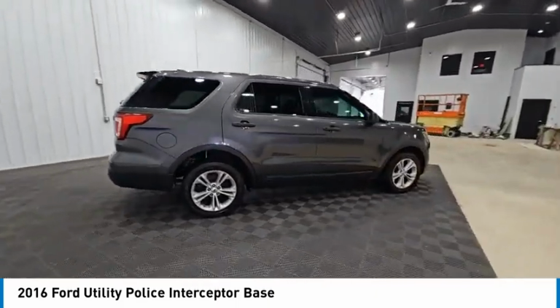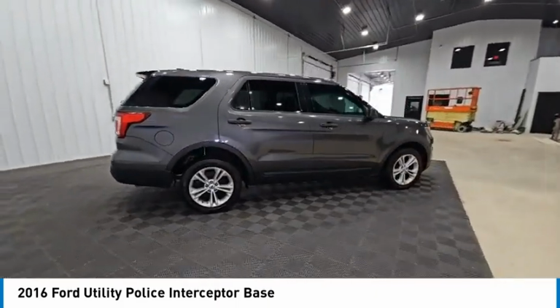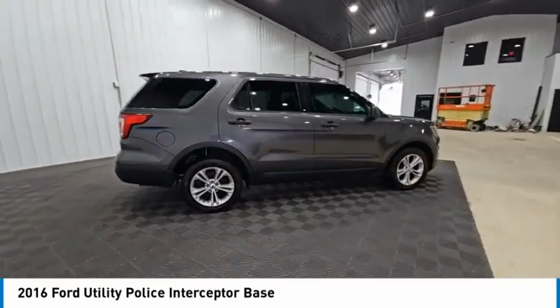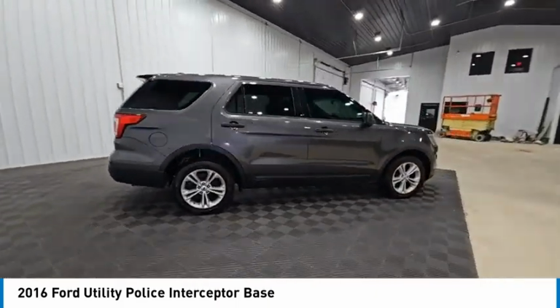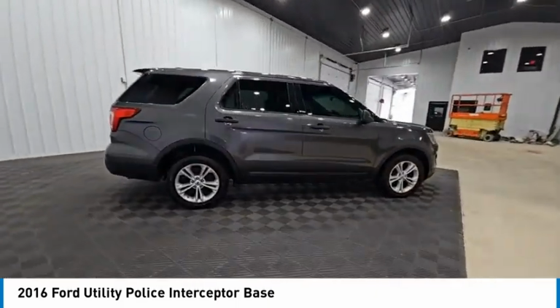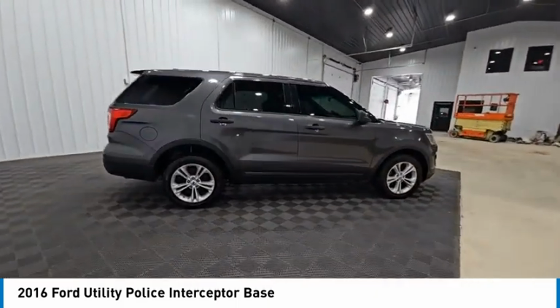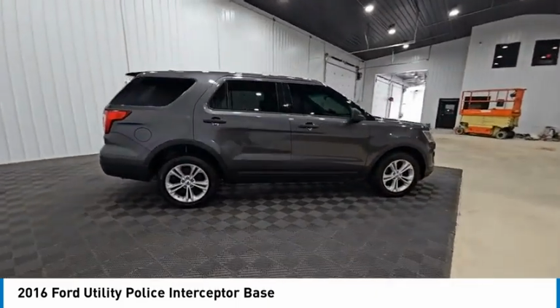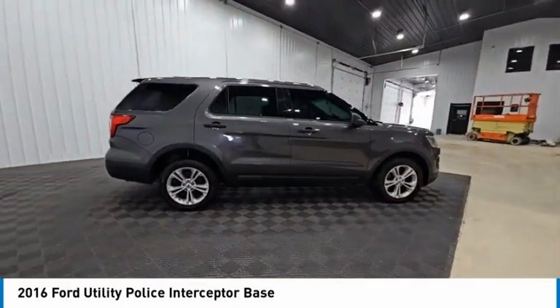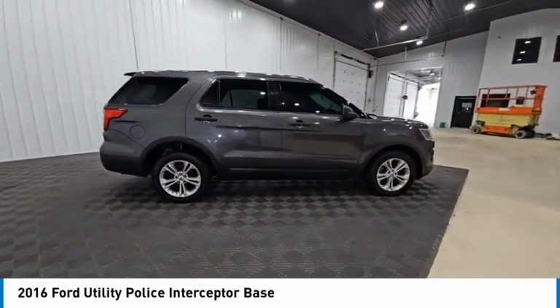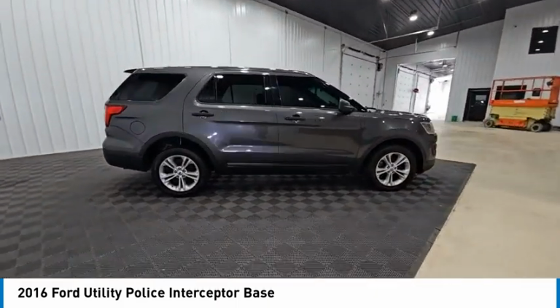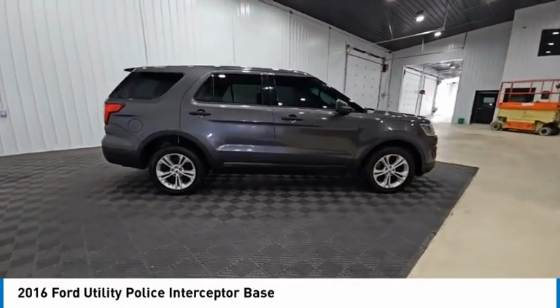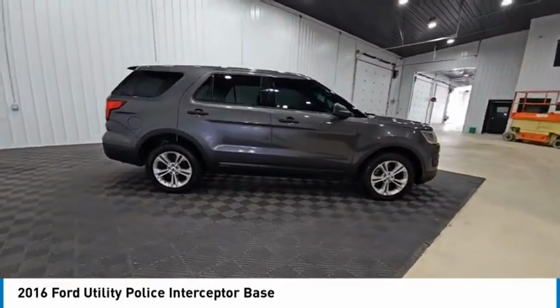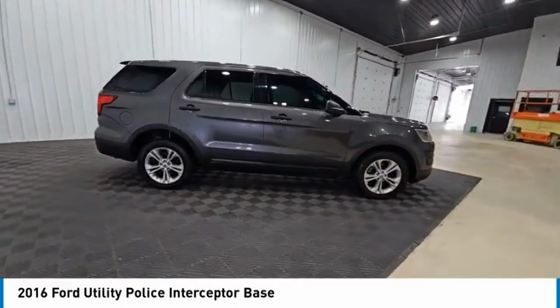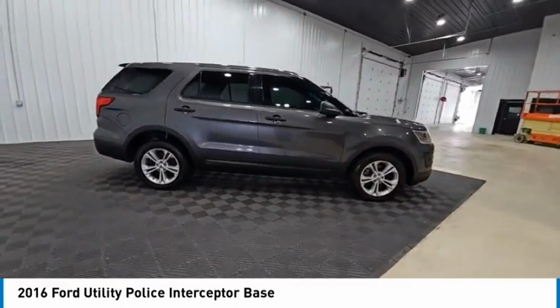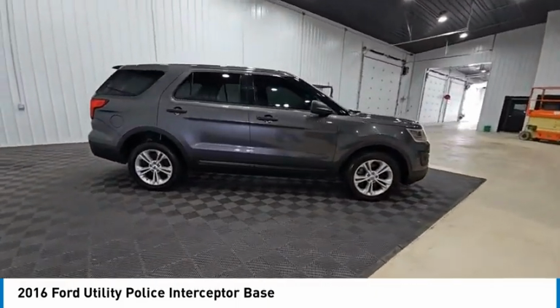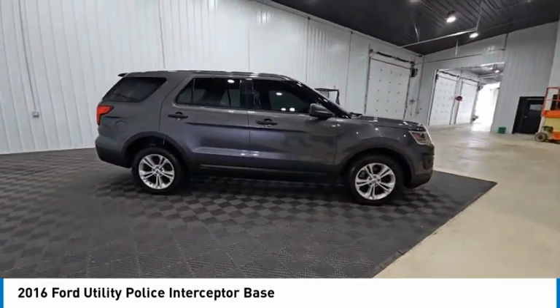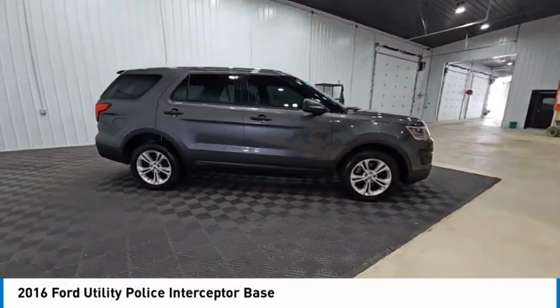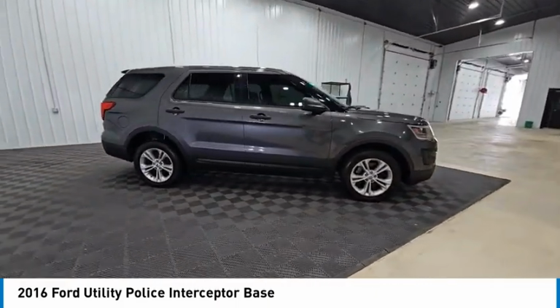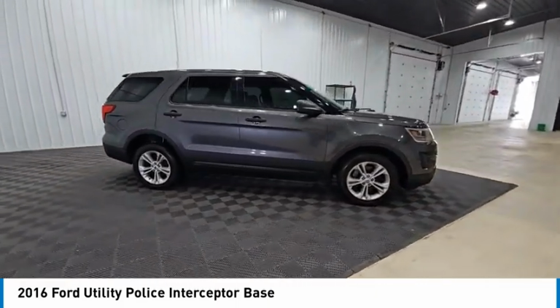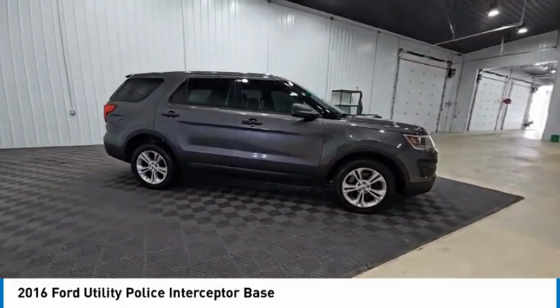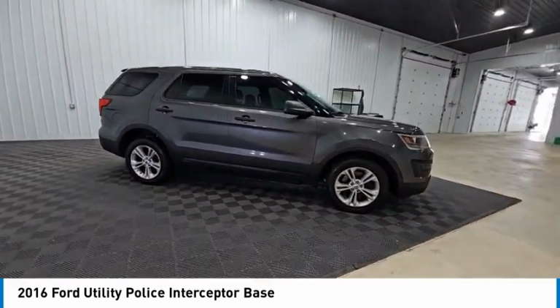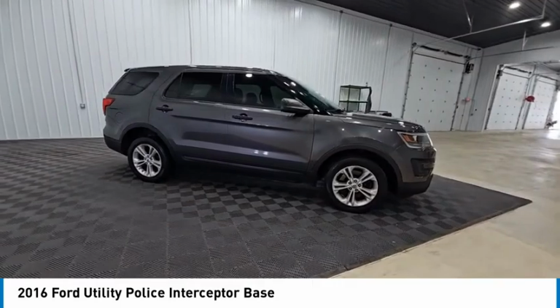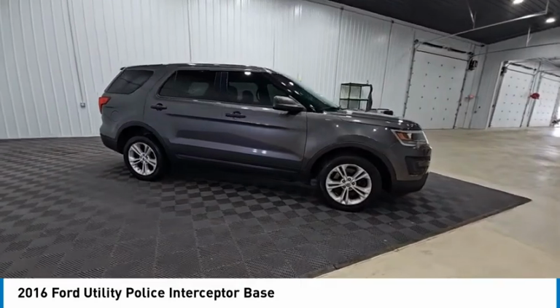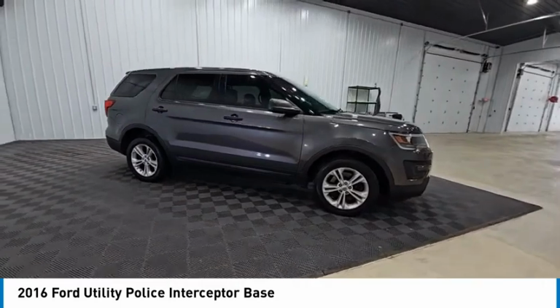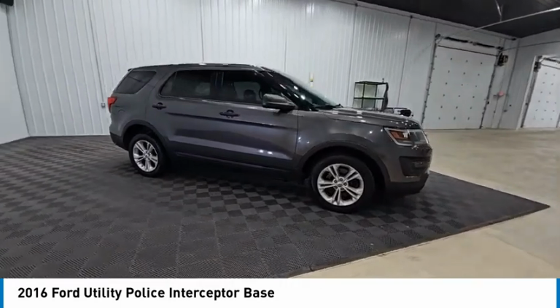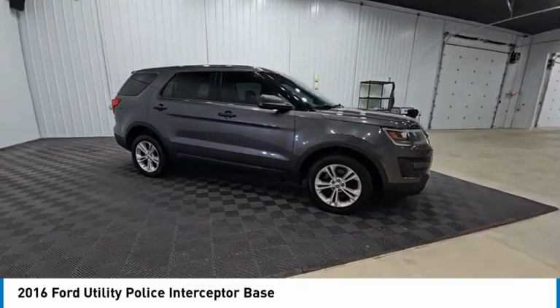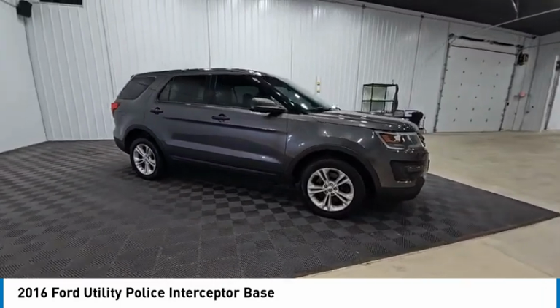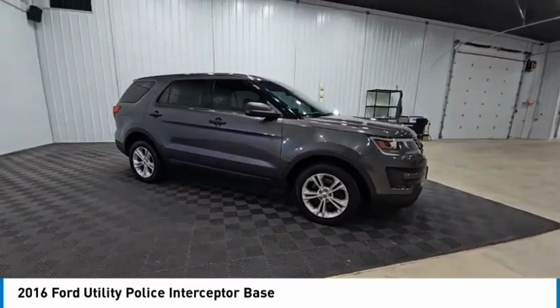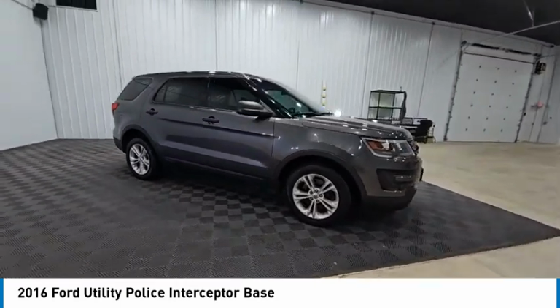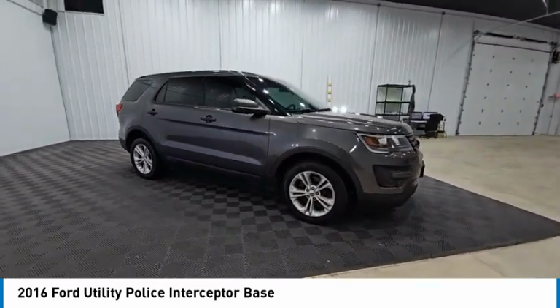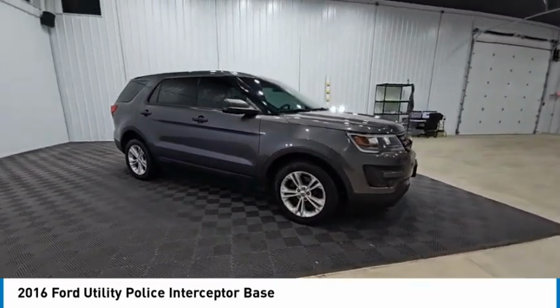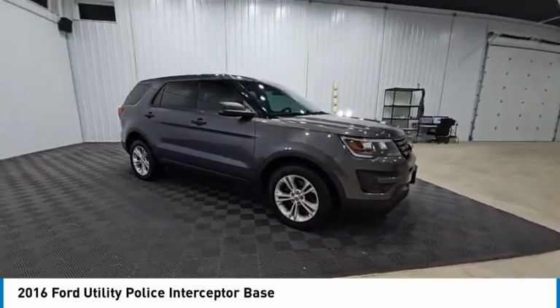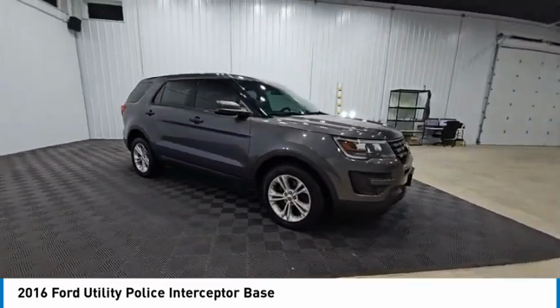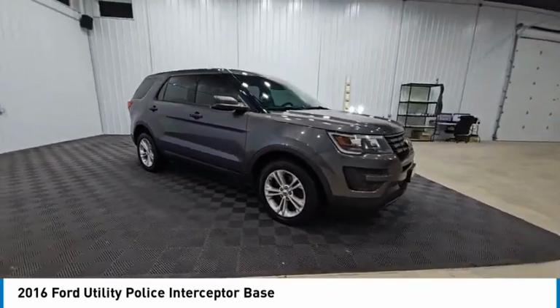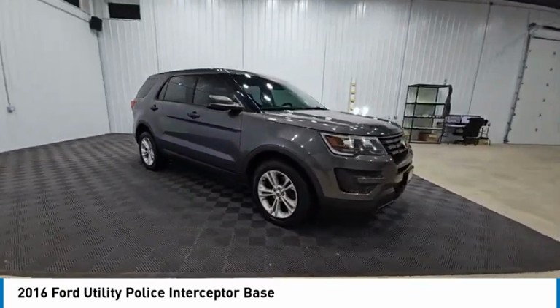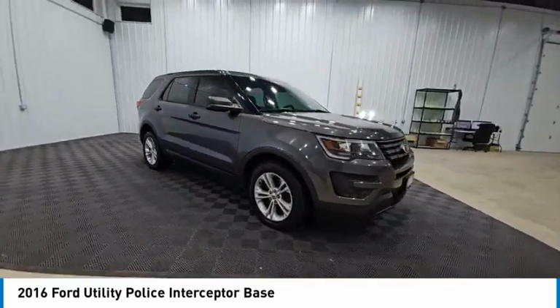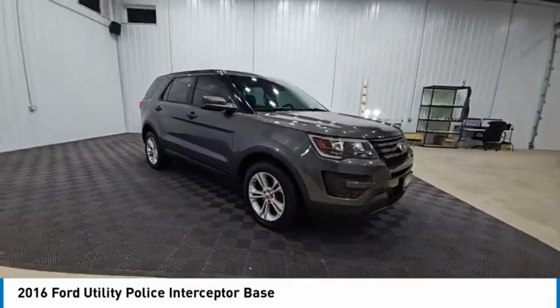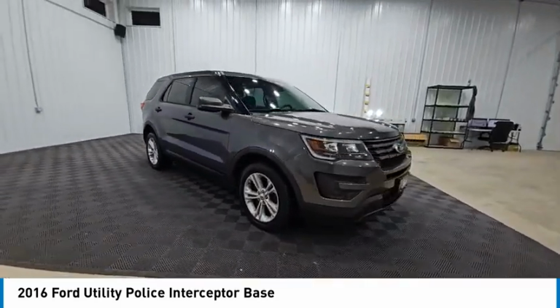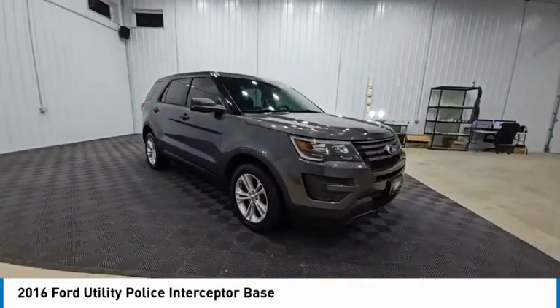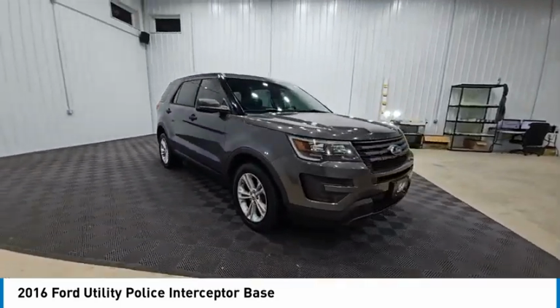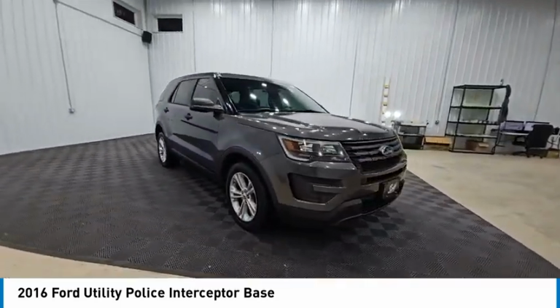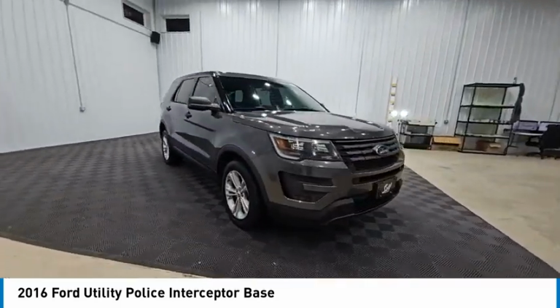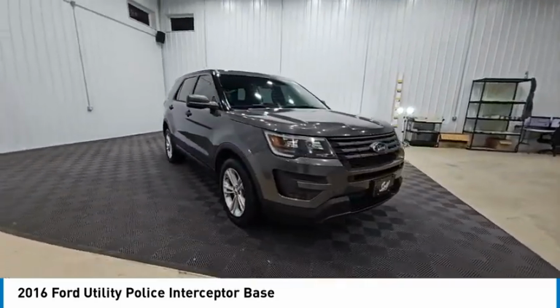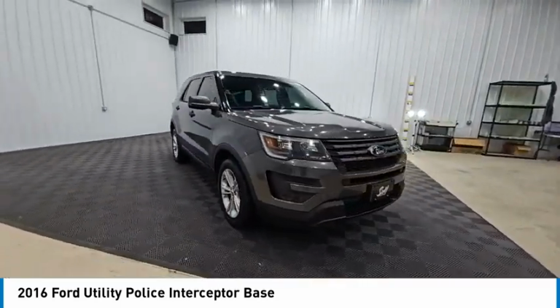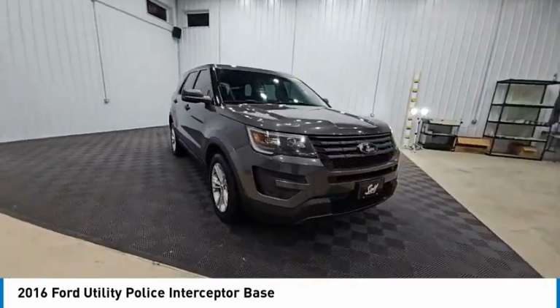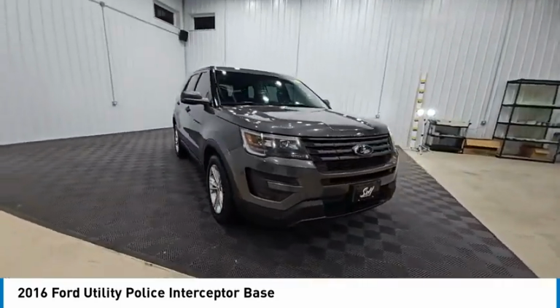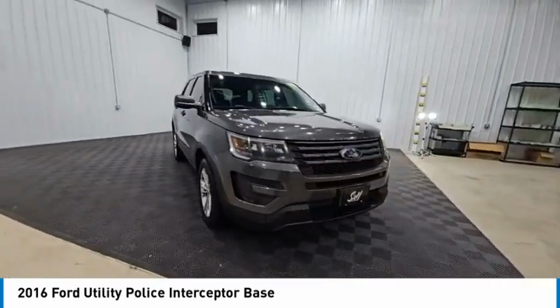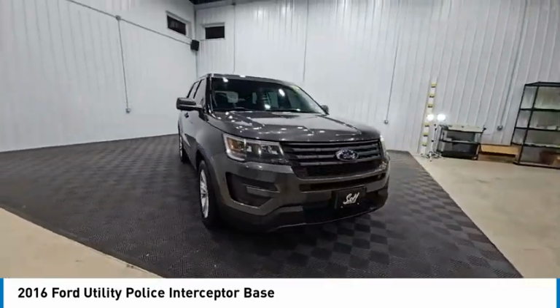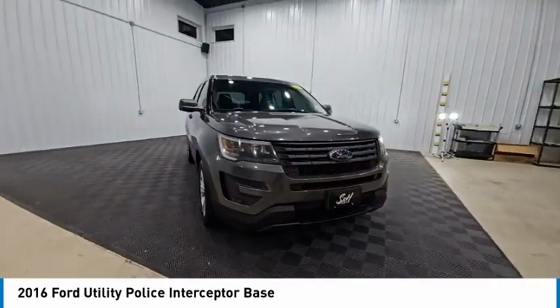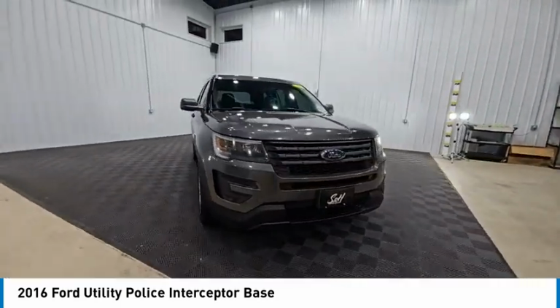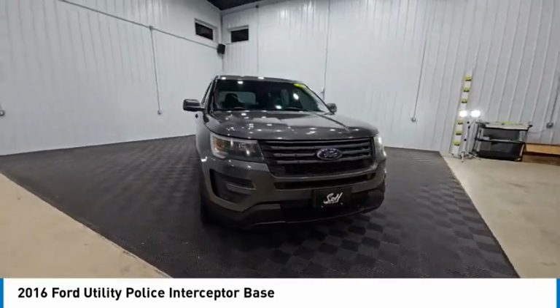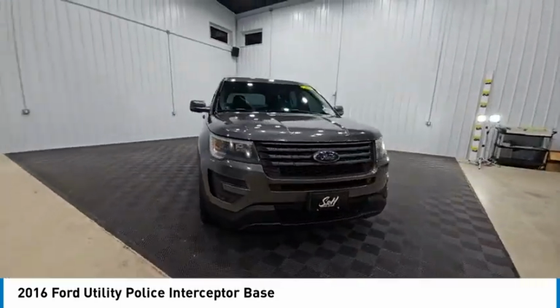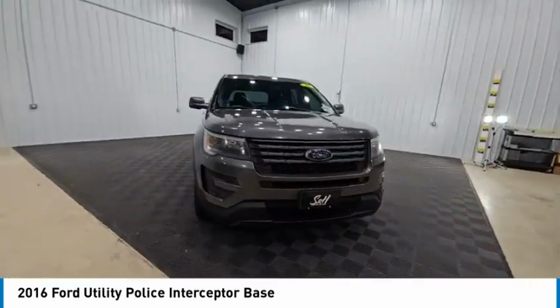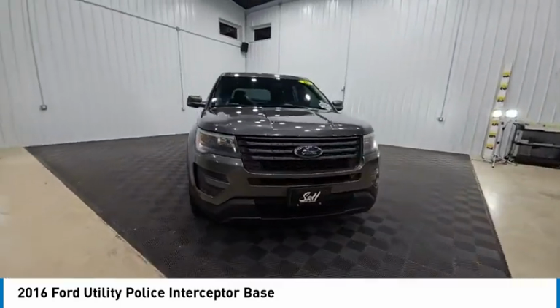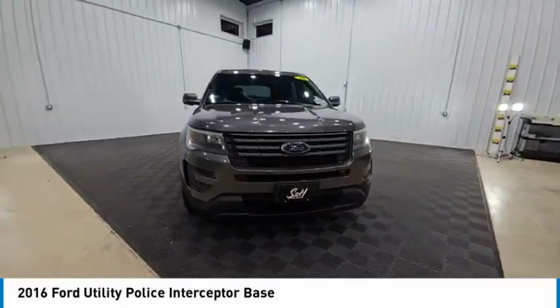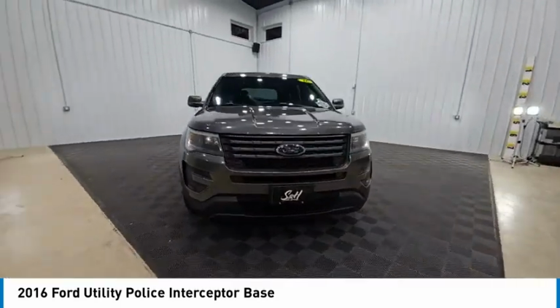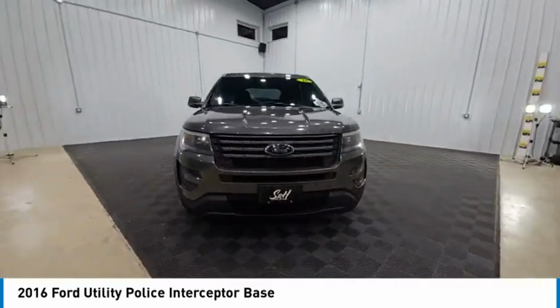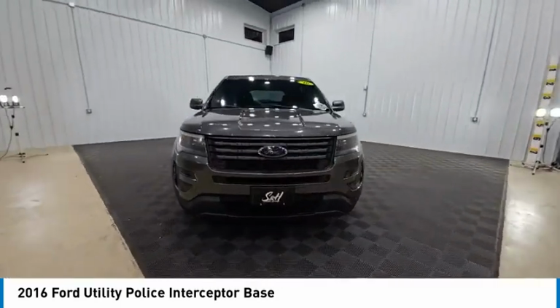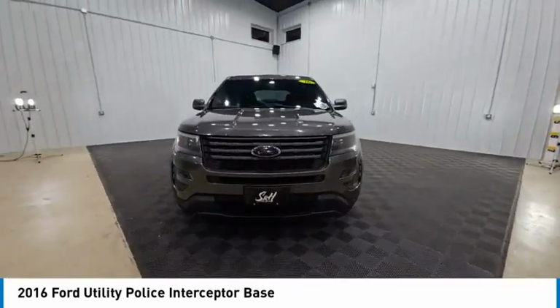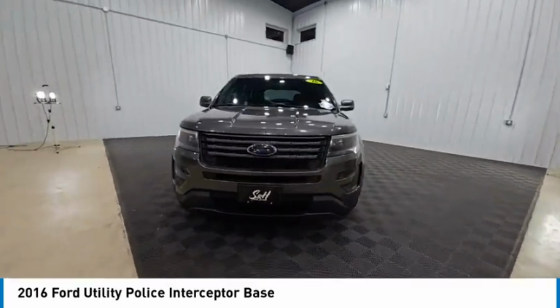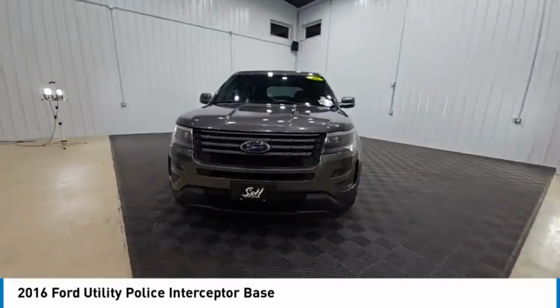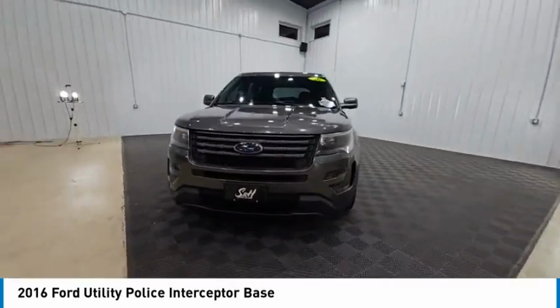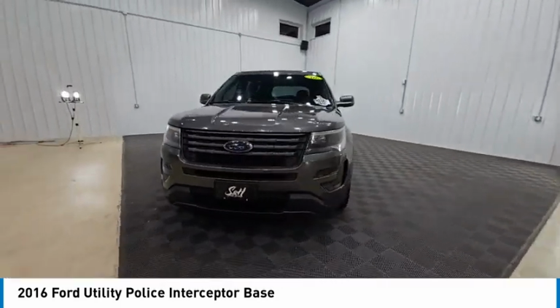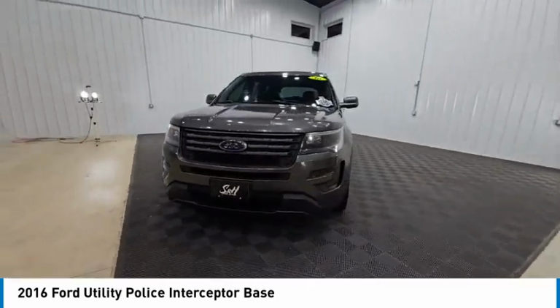Own this one today — it is priced below $15,000. This vehicle has less than 115,000 miles.